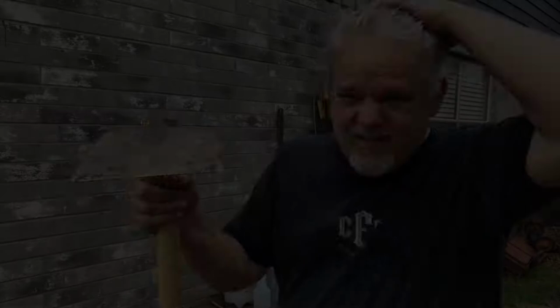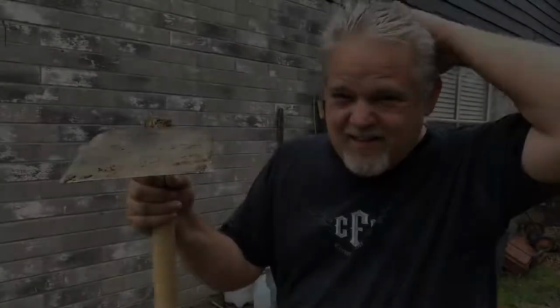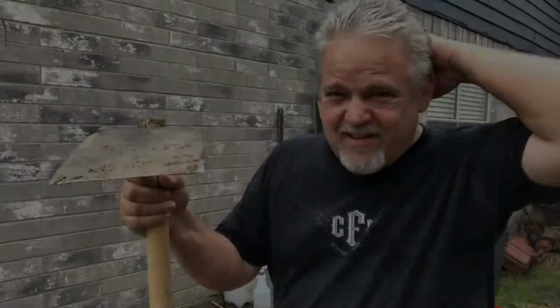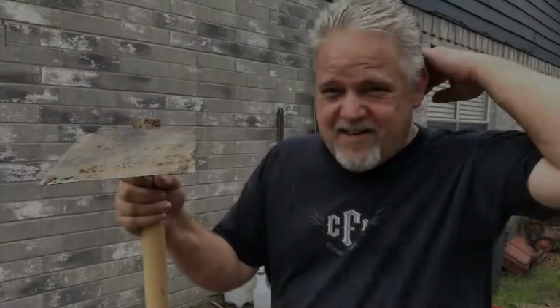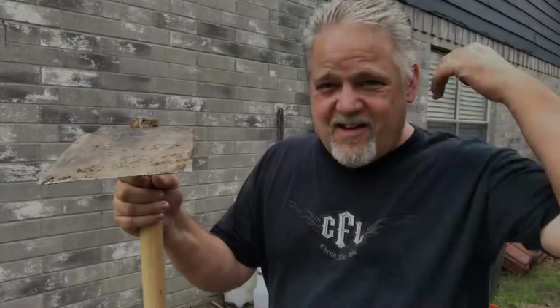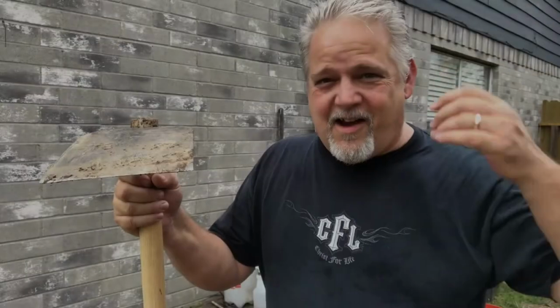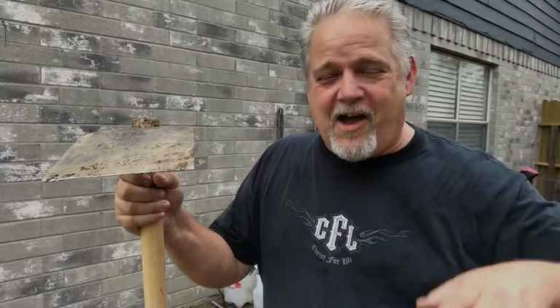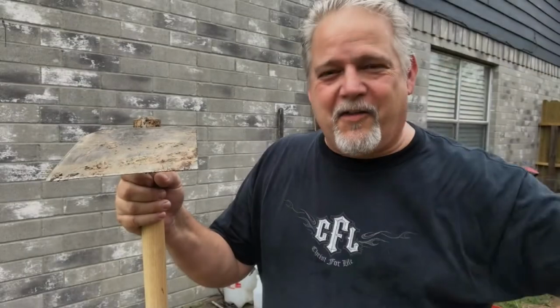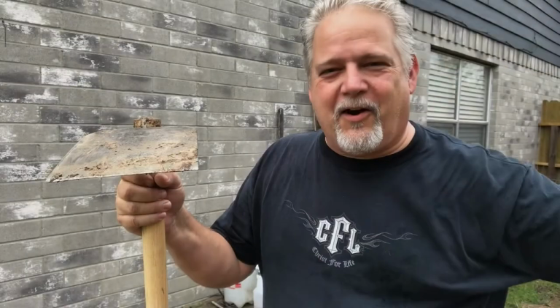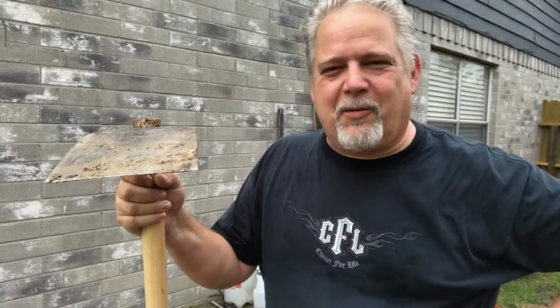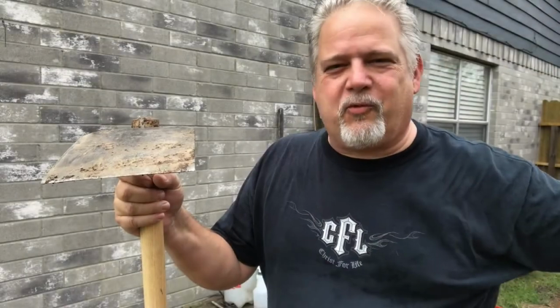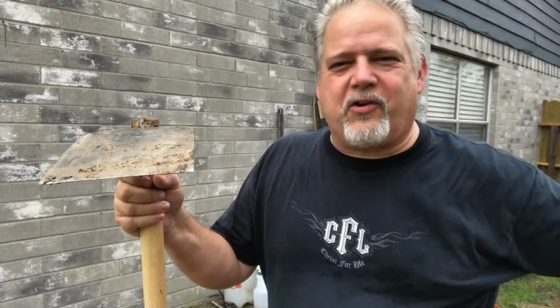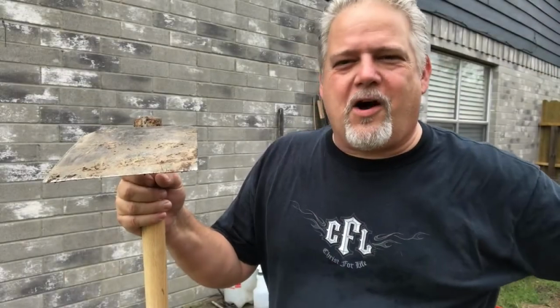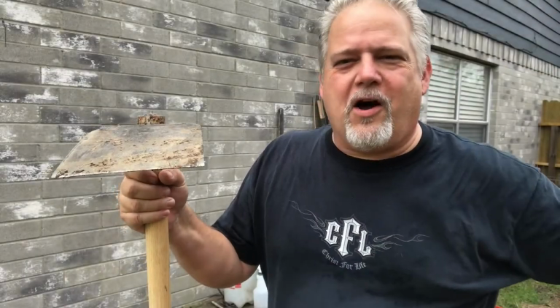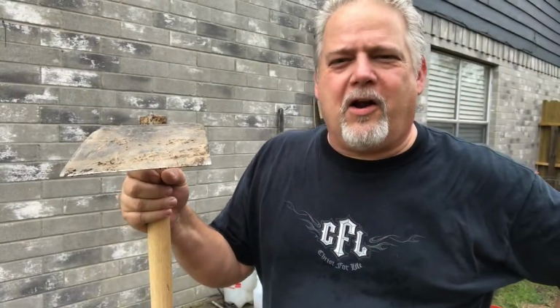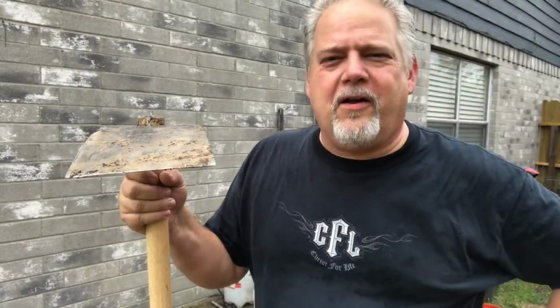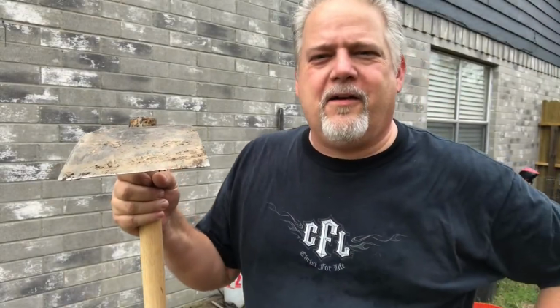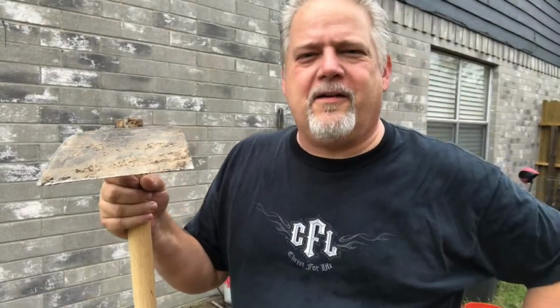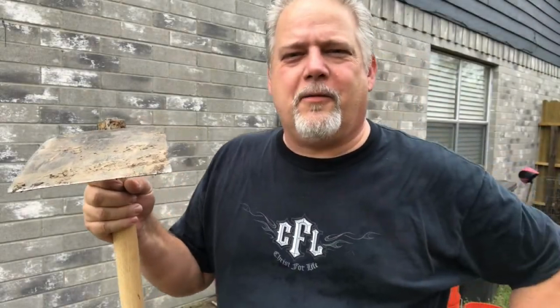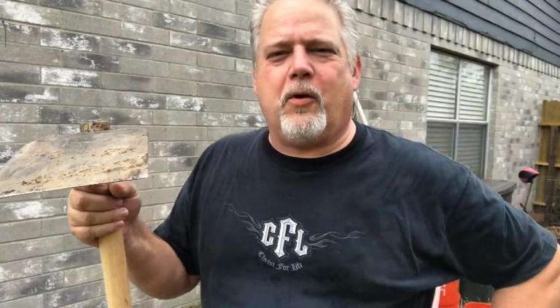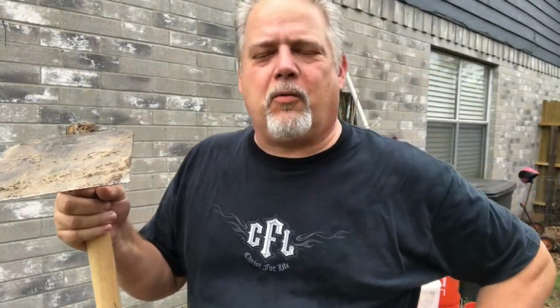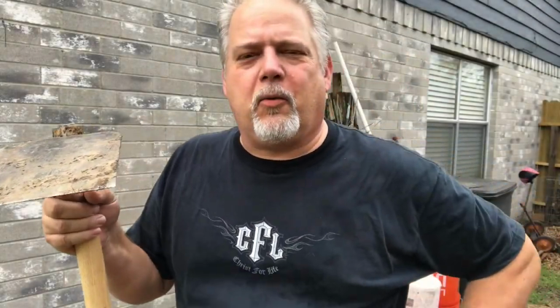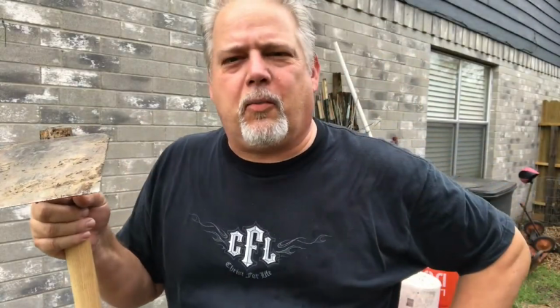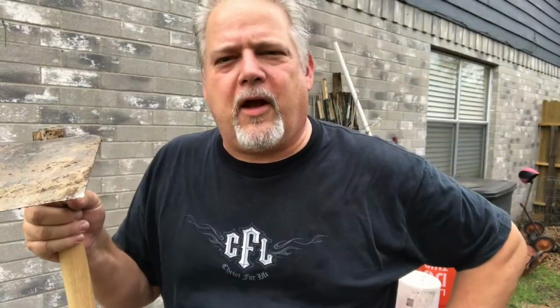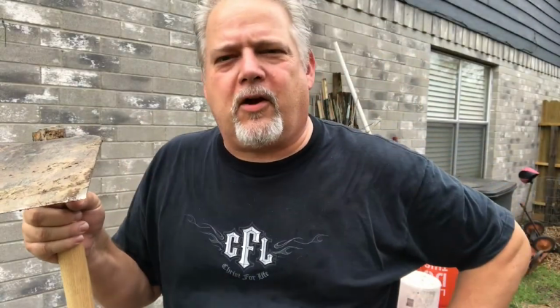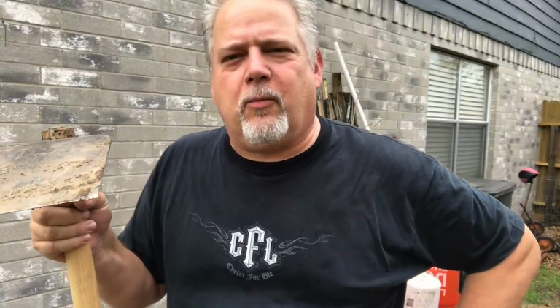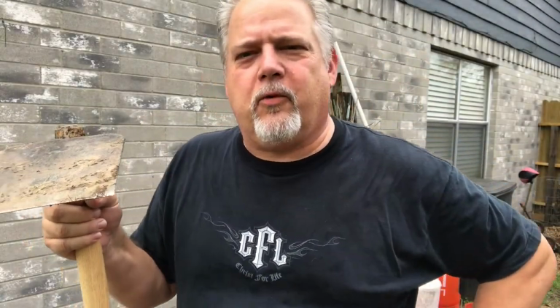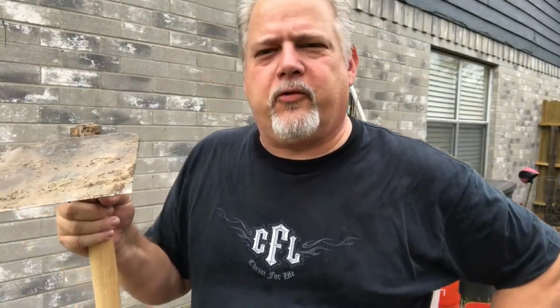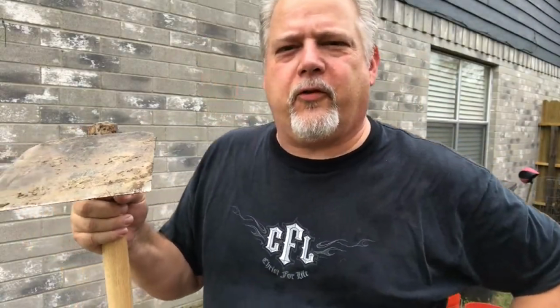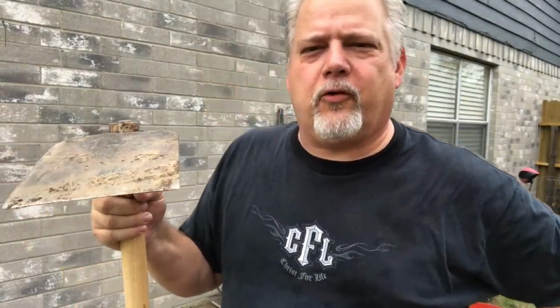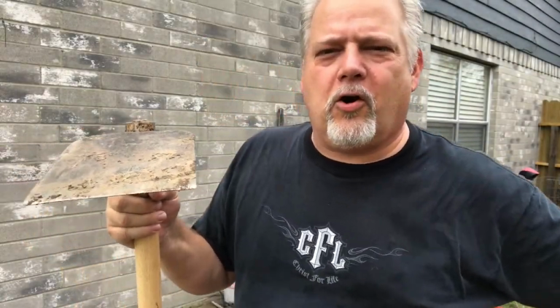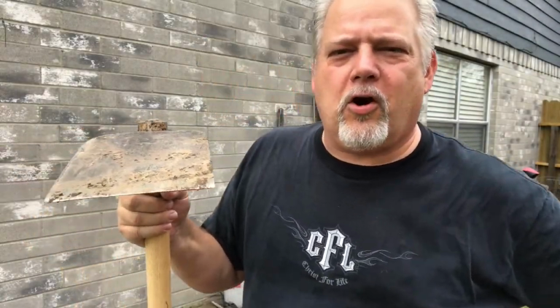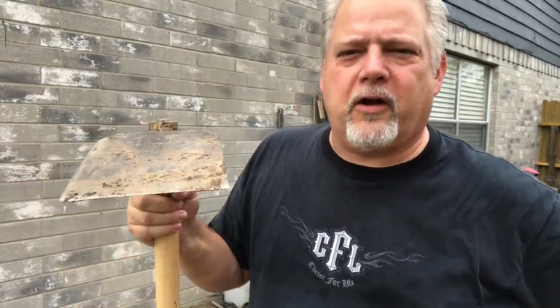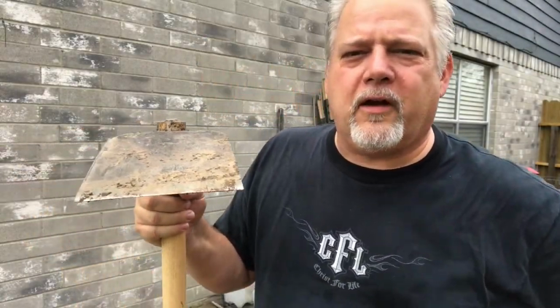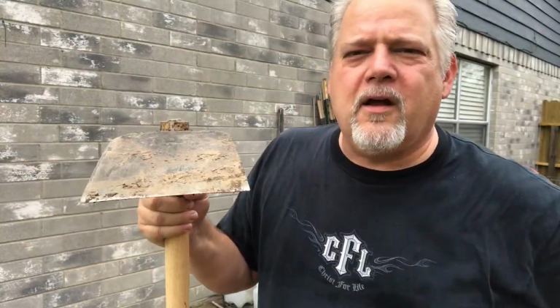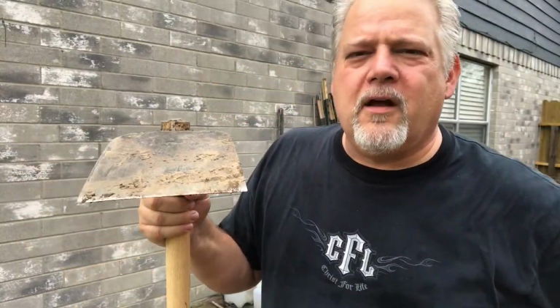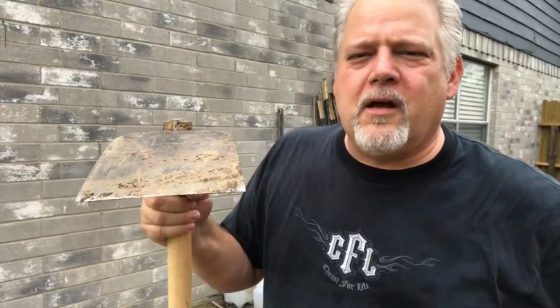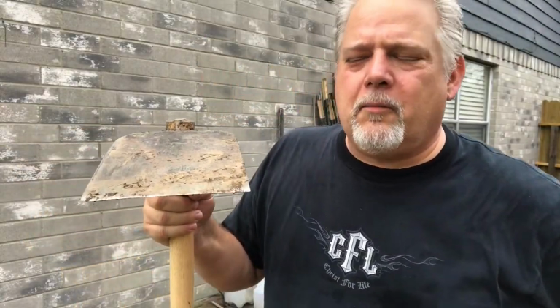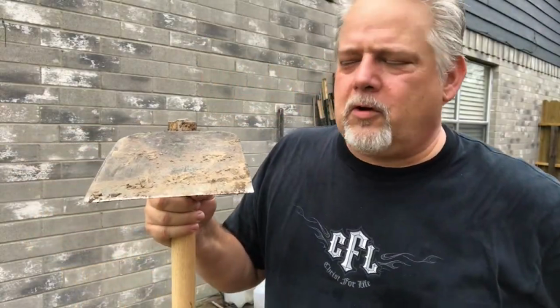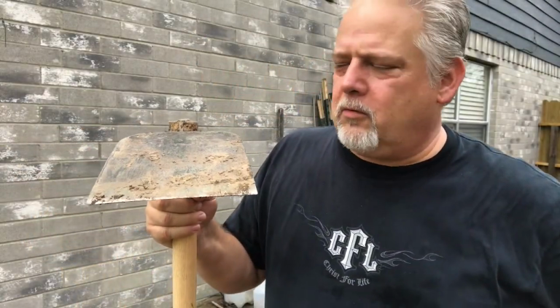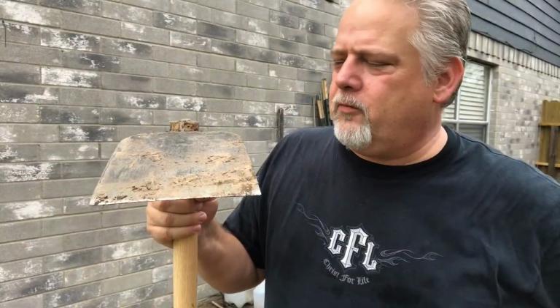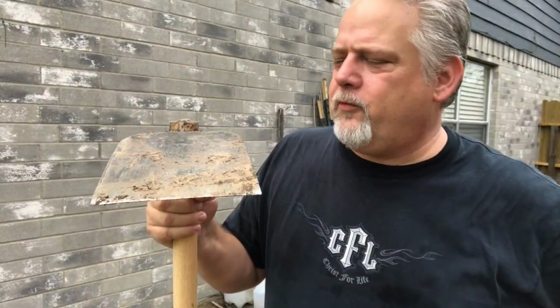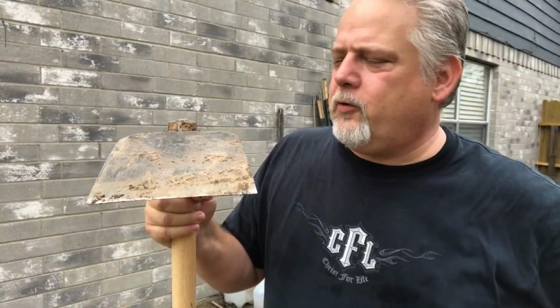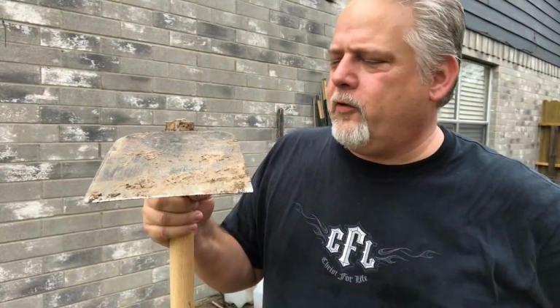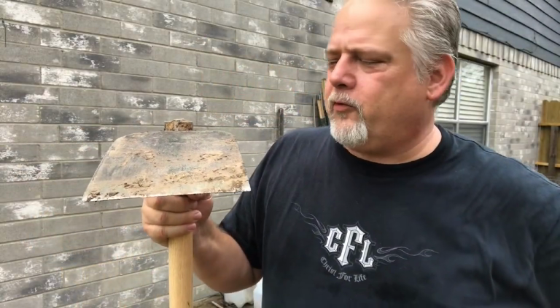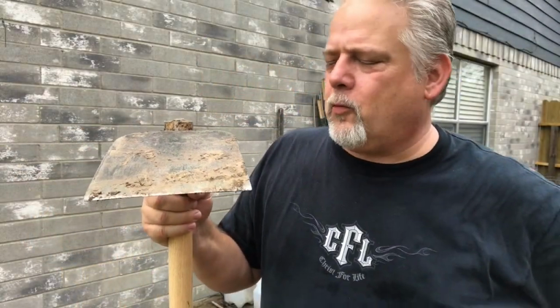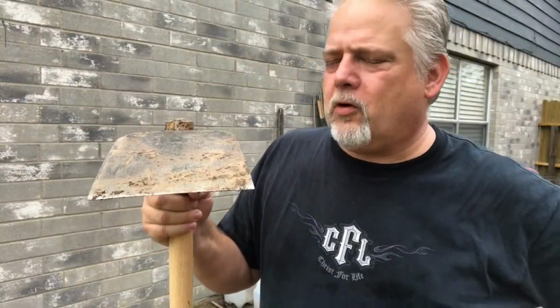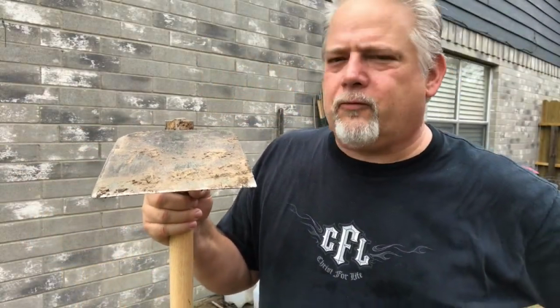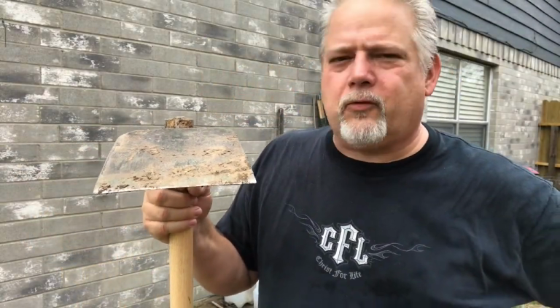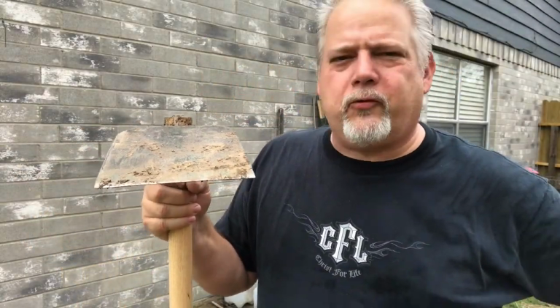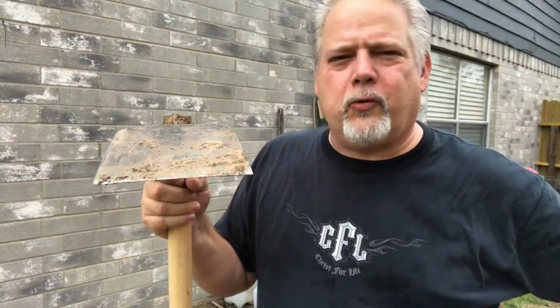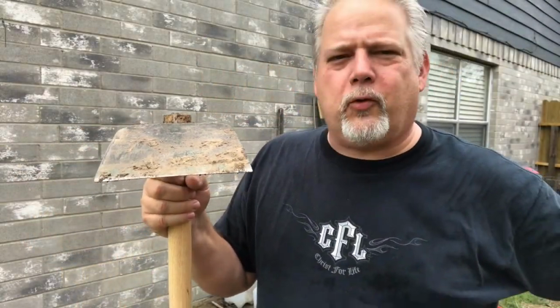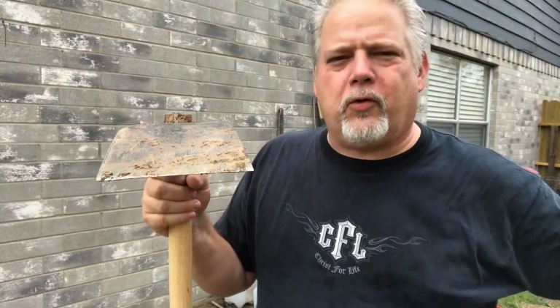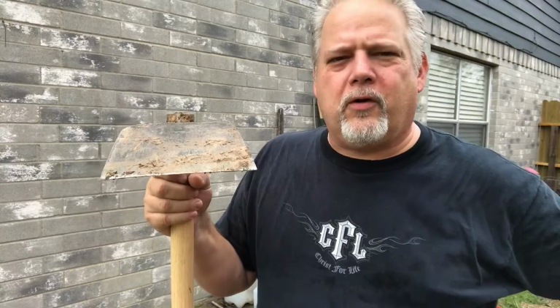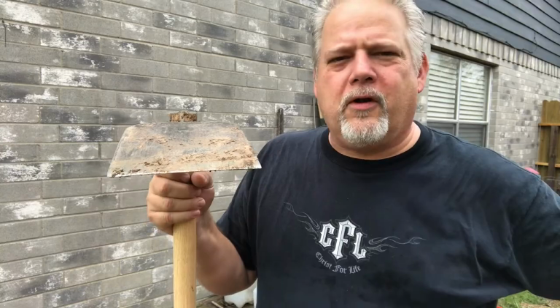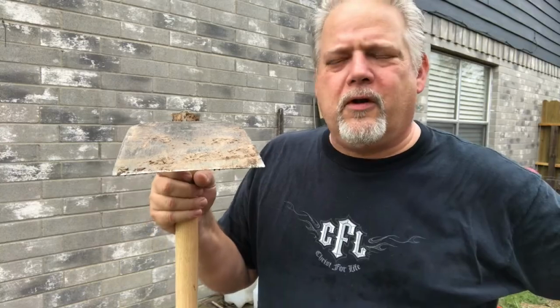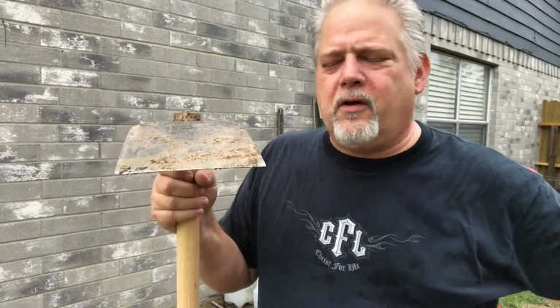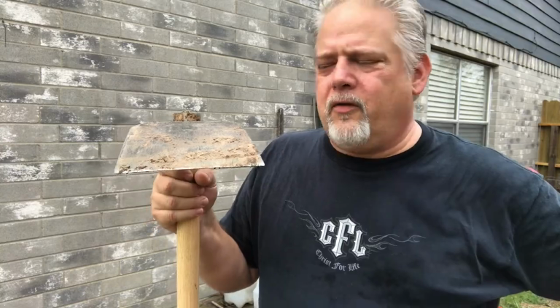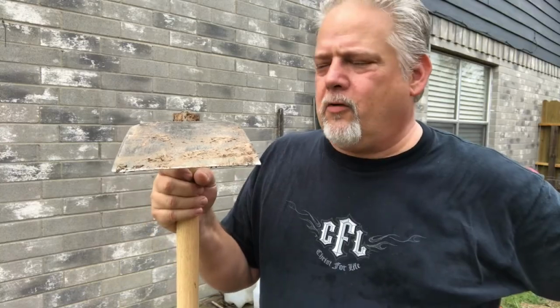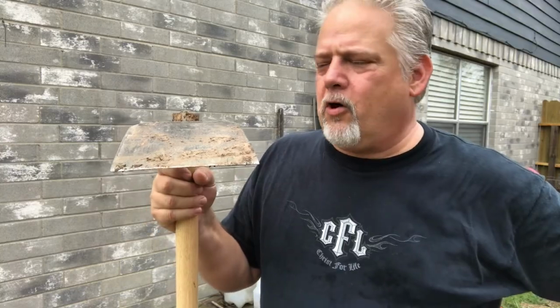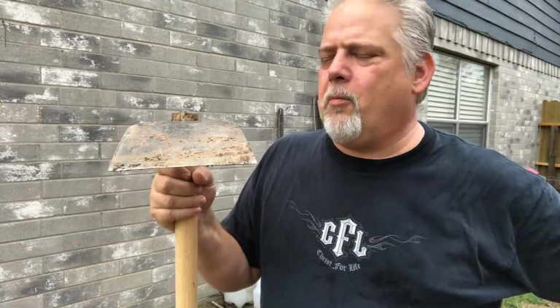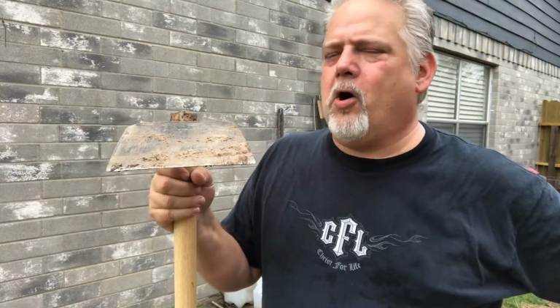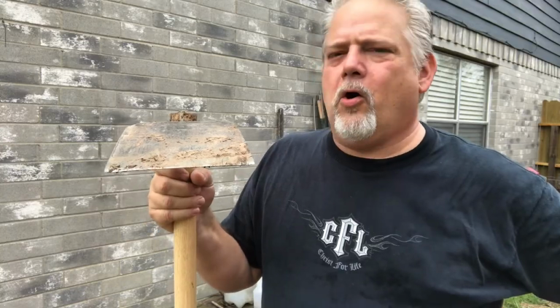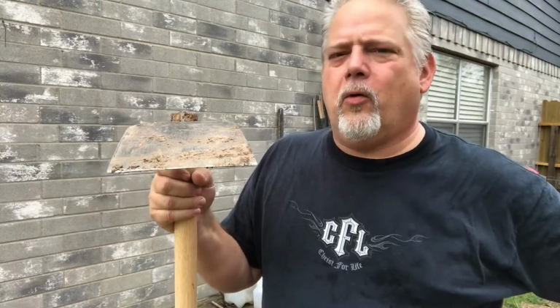Hi there, I'm Scott. Welcome to Black Gumbo Southern Gardening. I'm going to review this wonderful tool, the Grub Hoe.